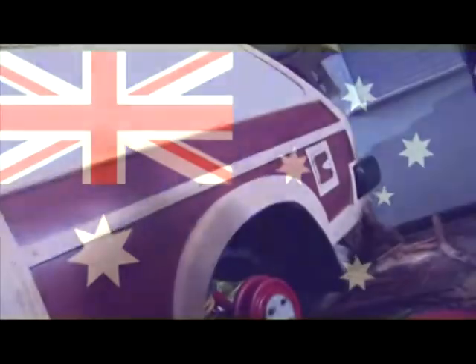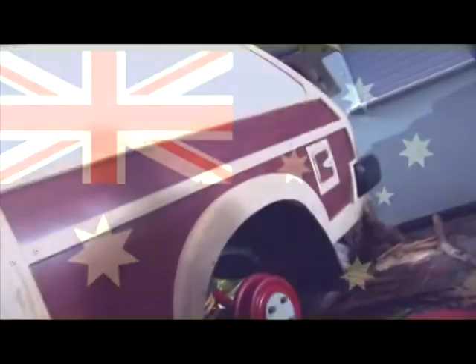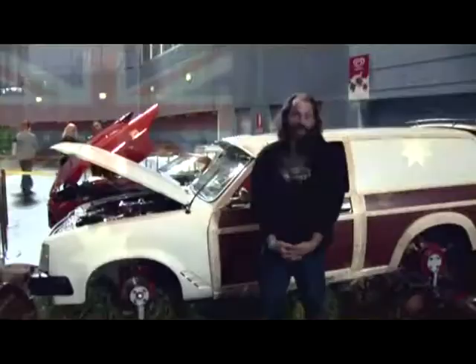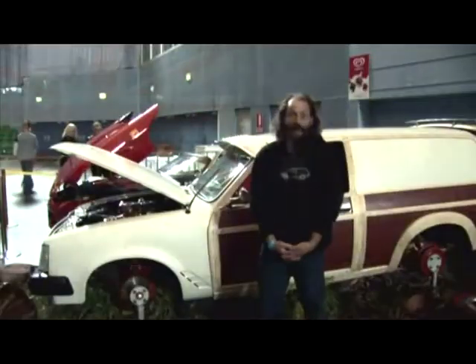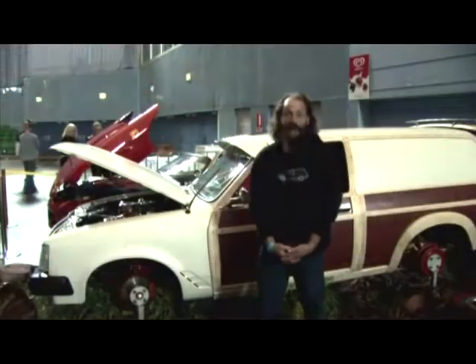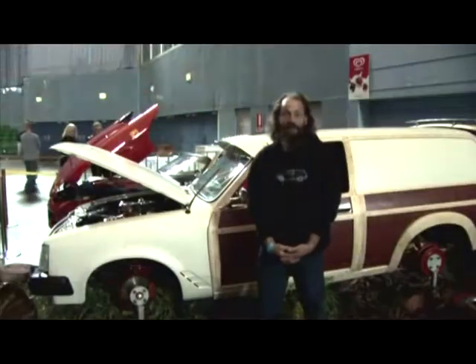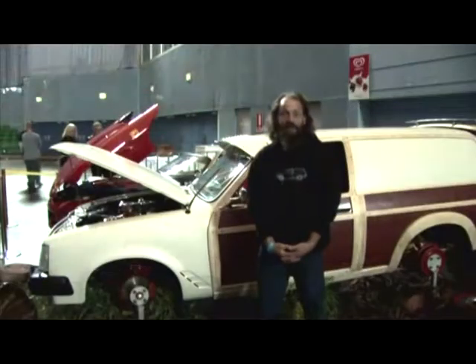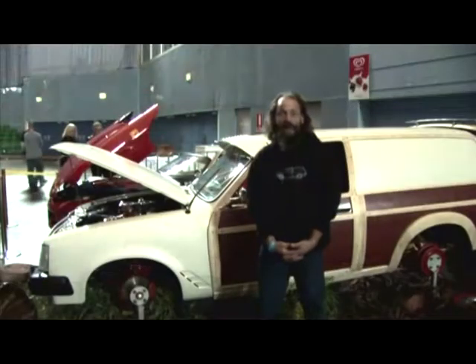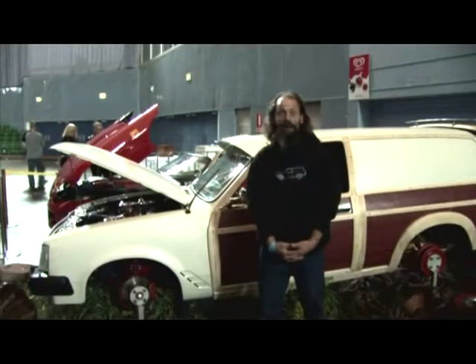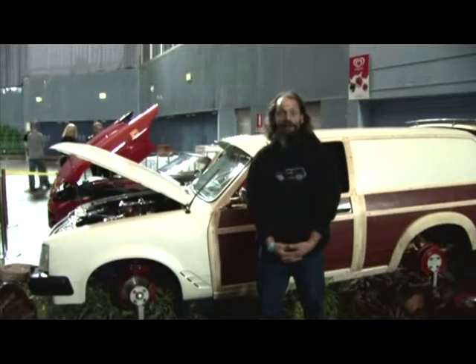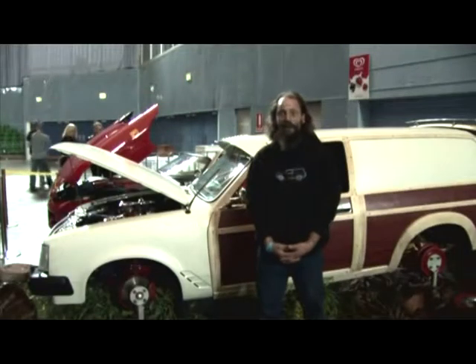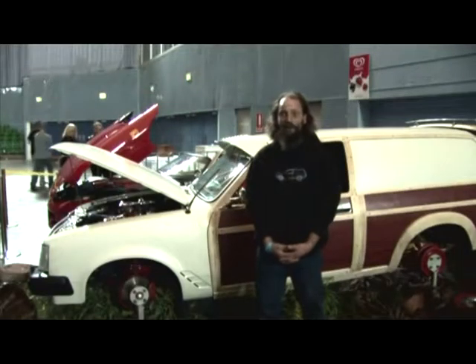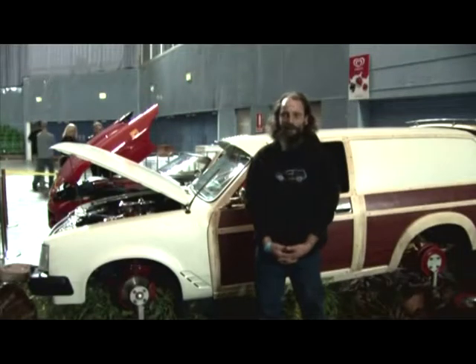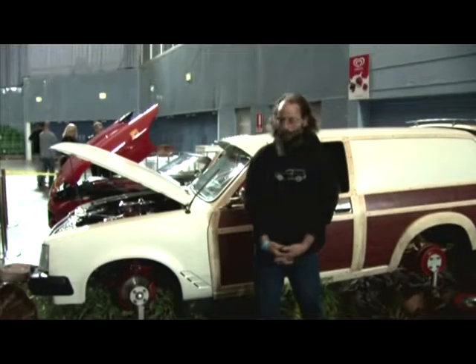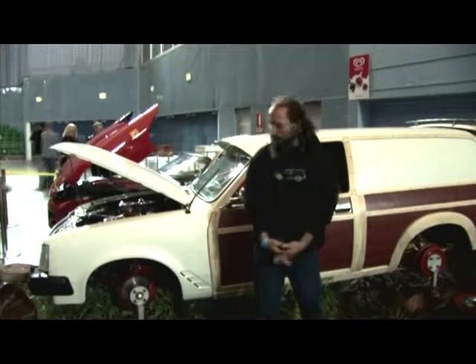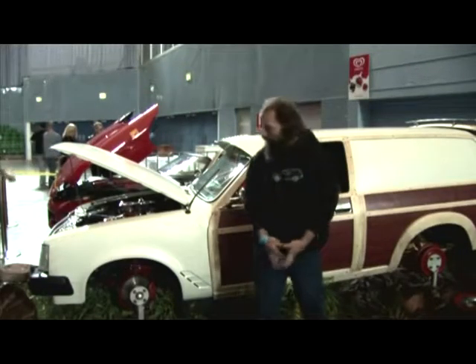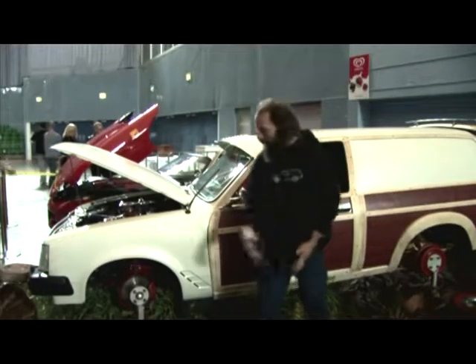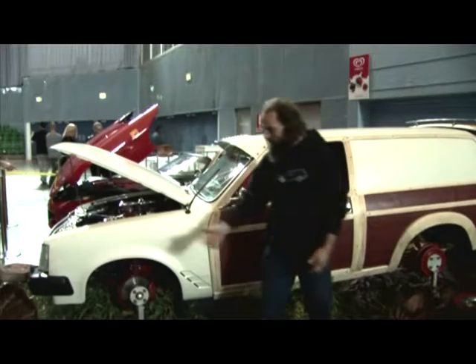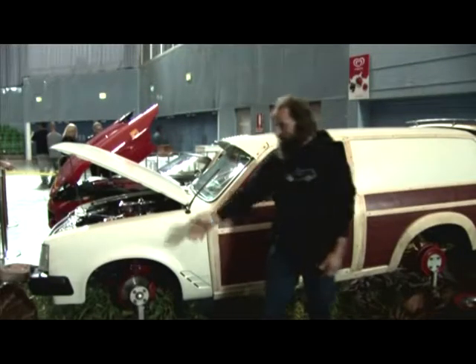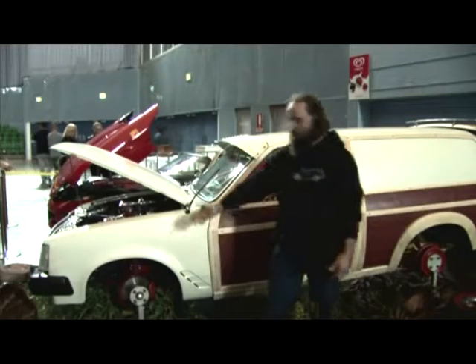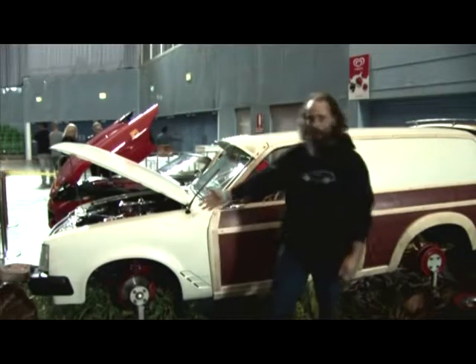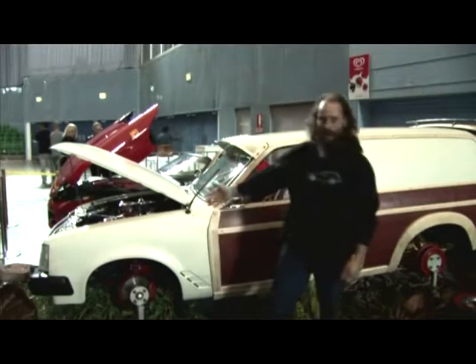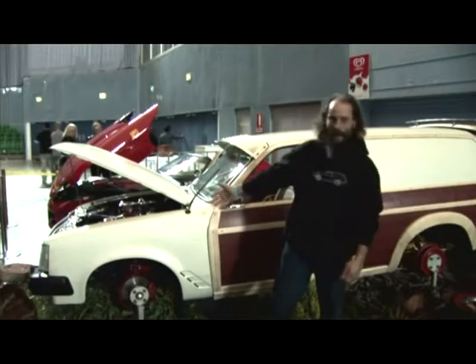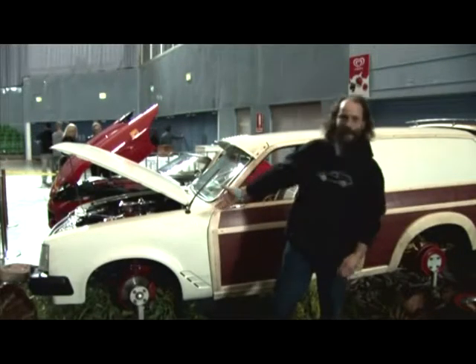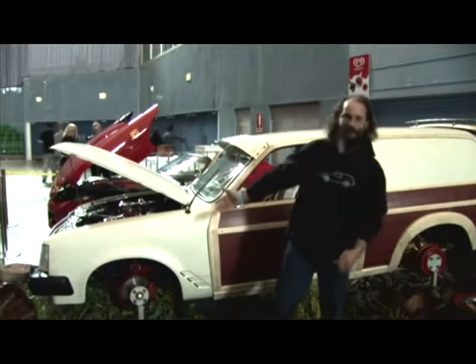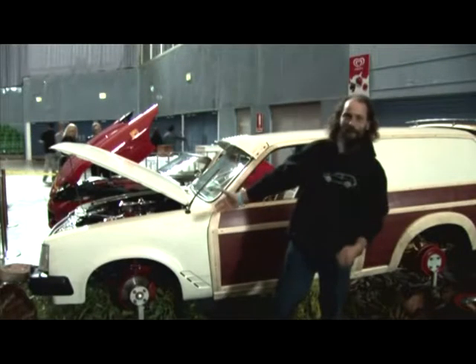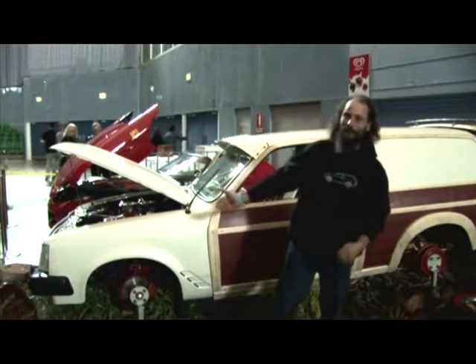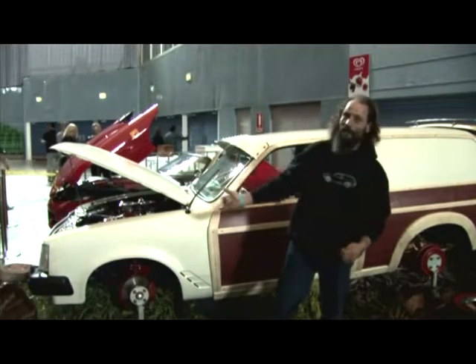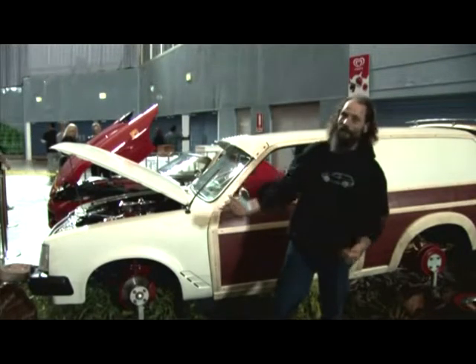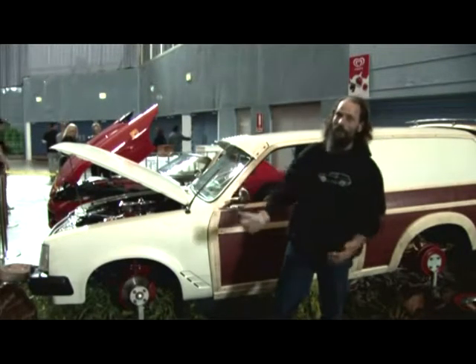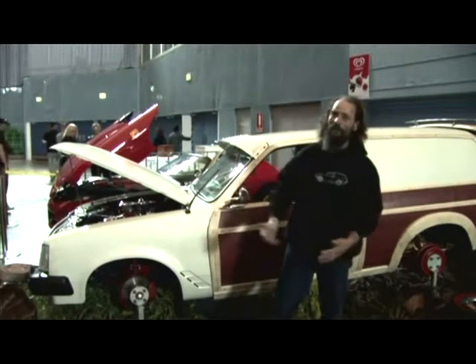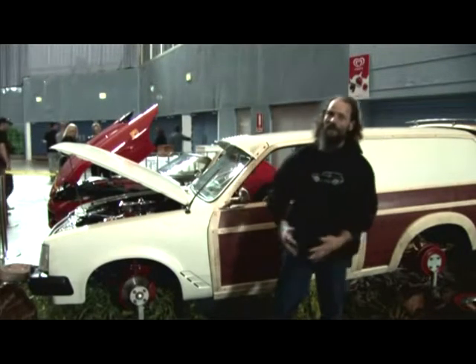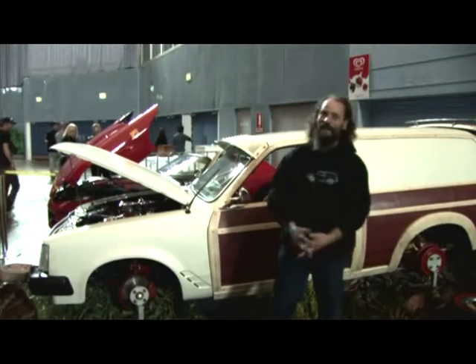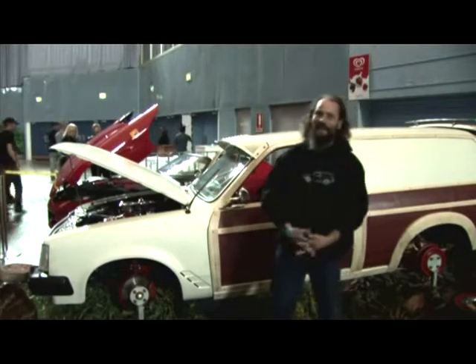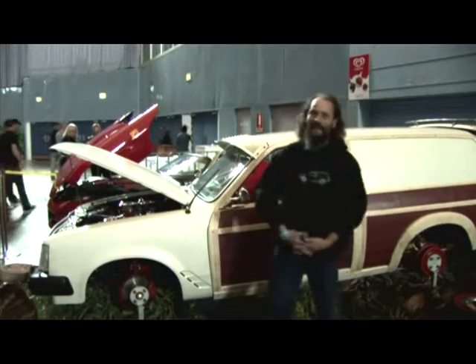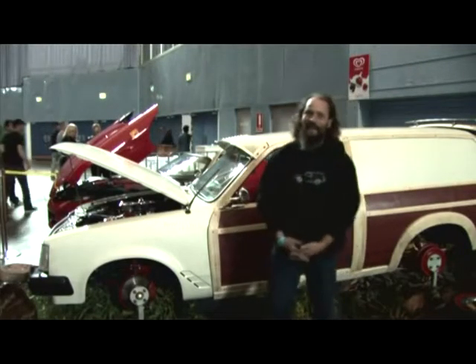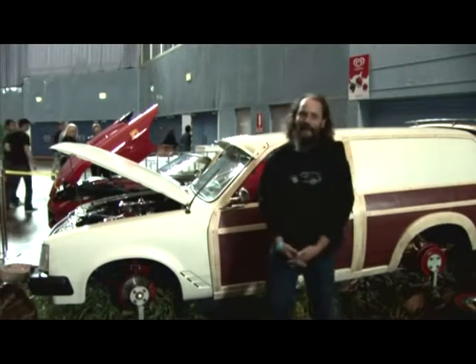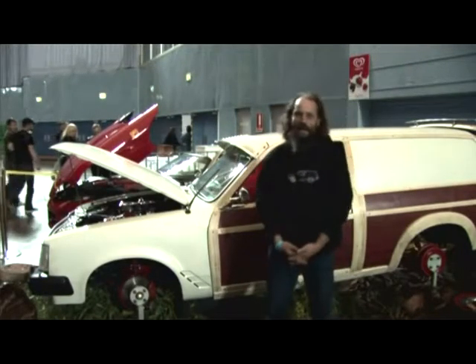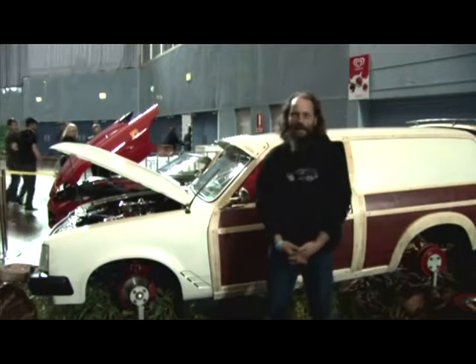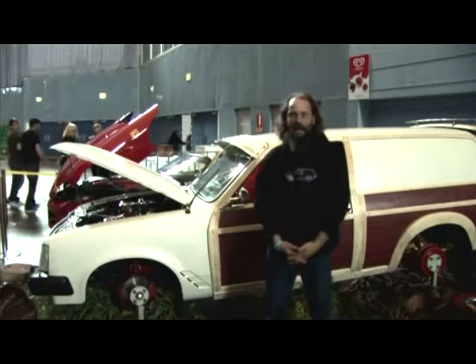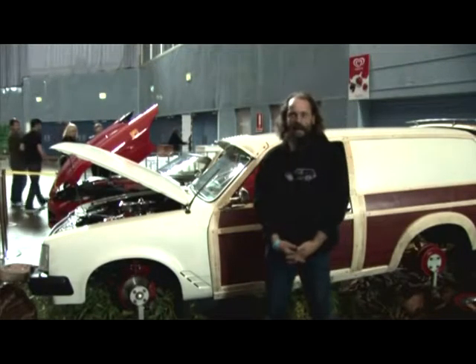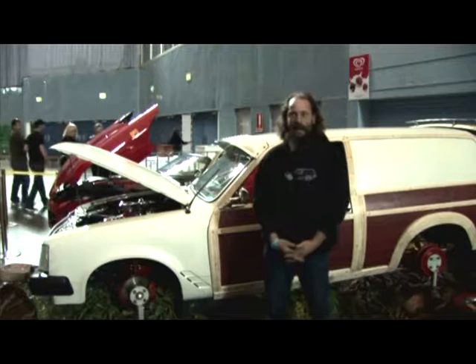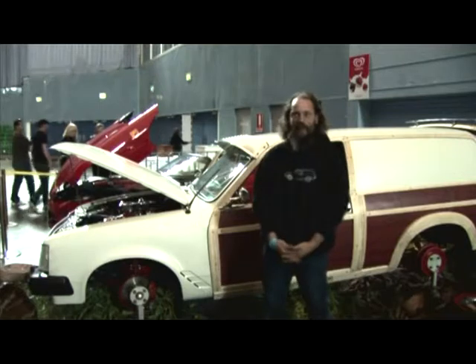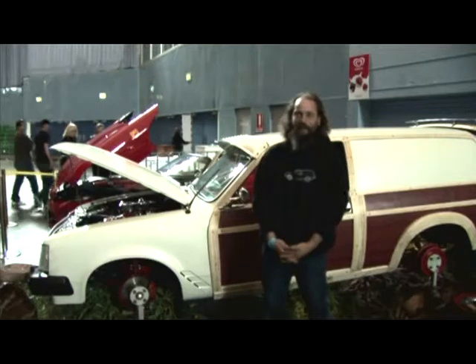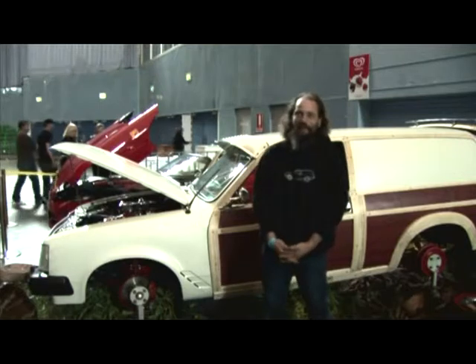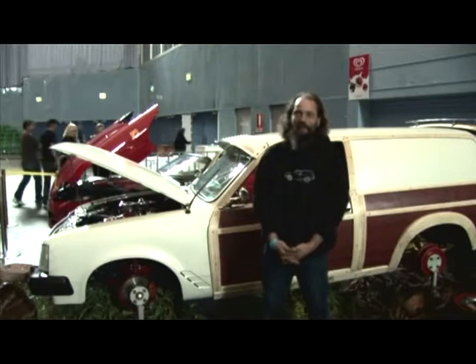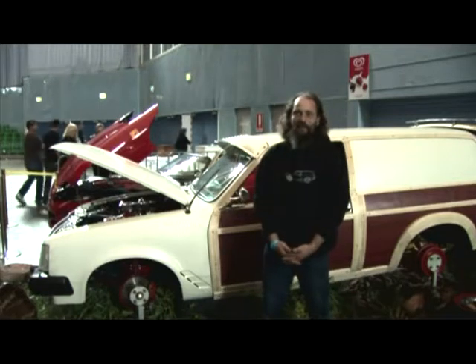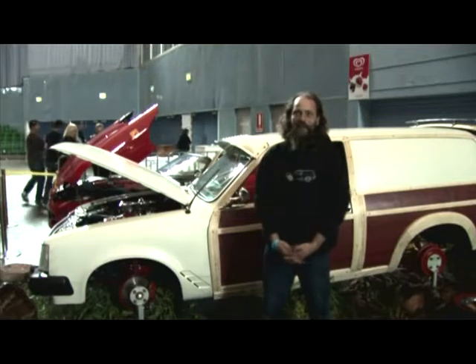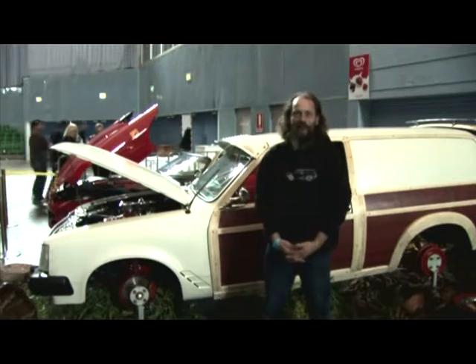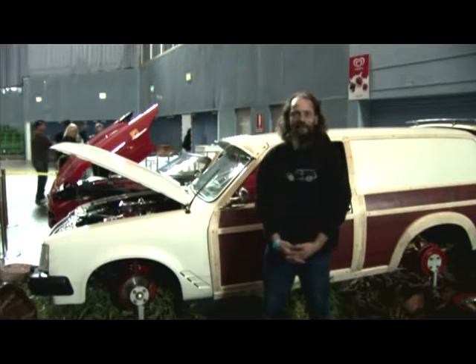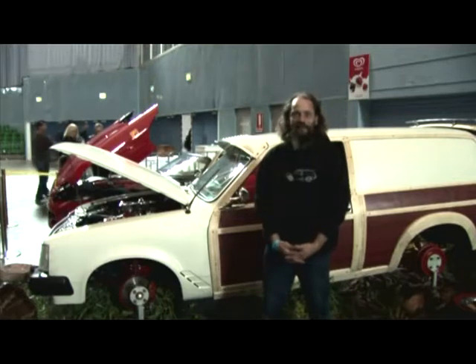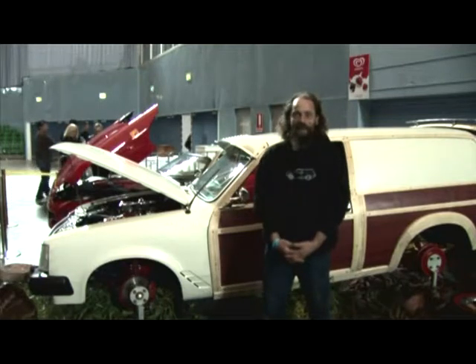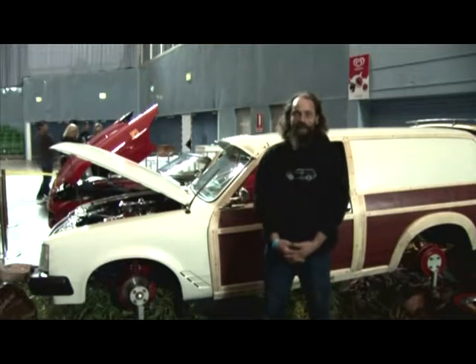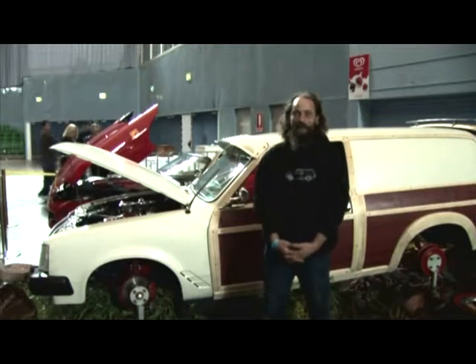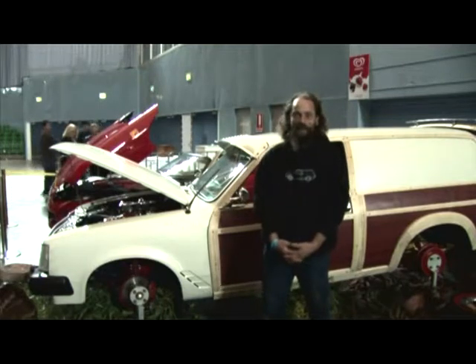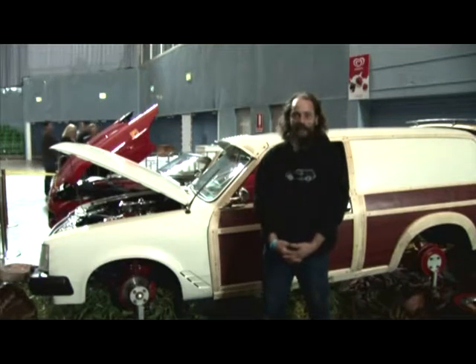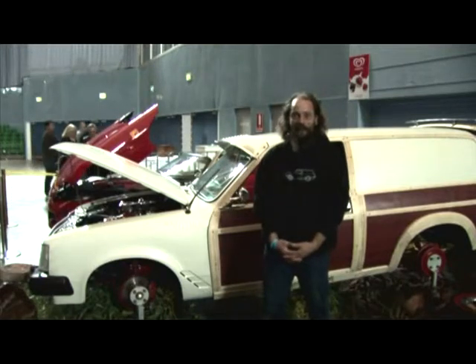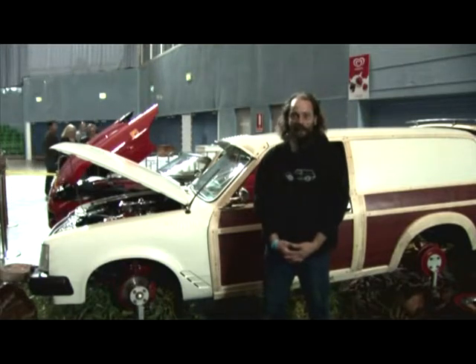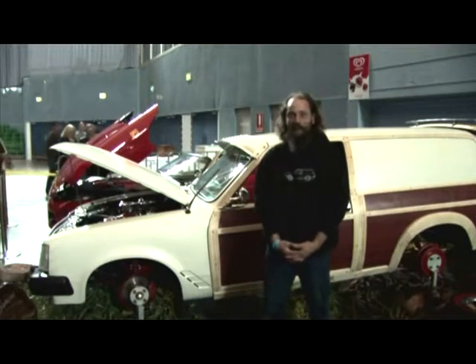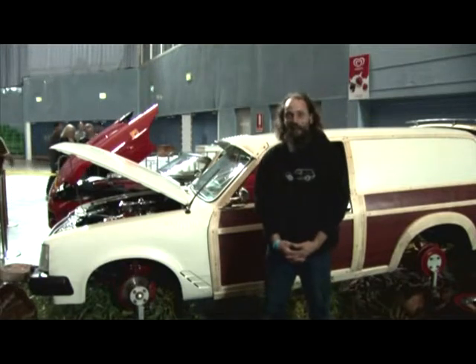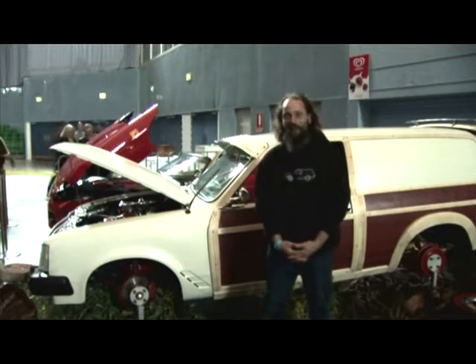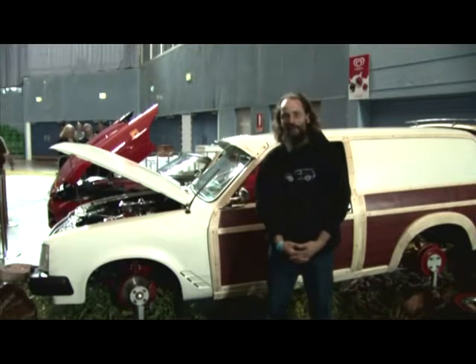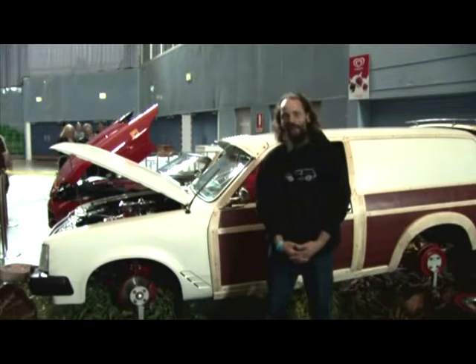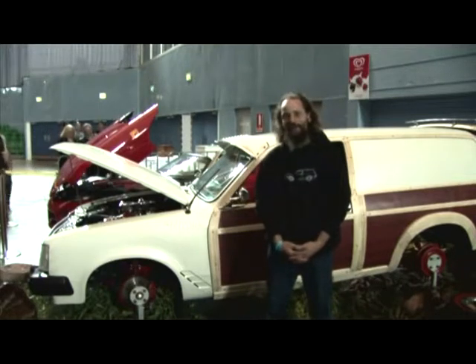My name is Graham Farrell. This is my 1984 Gemini Woody. It's hopefully a one-off in this country and the world, if not.